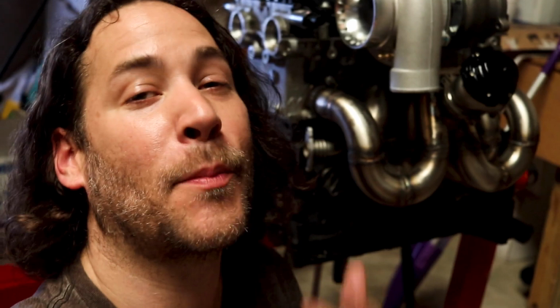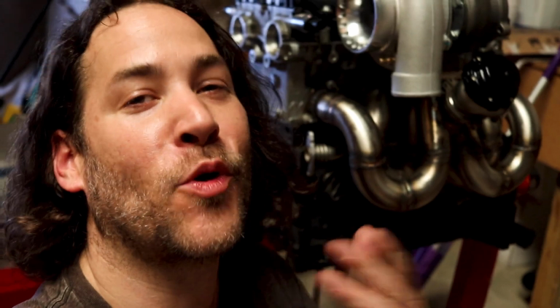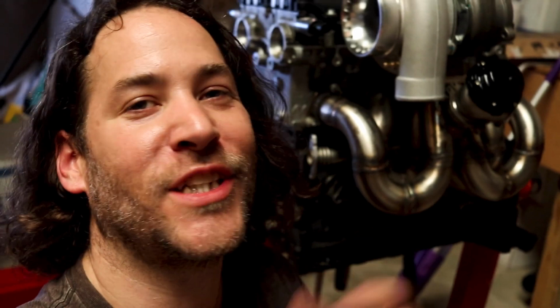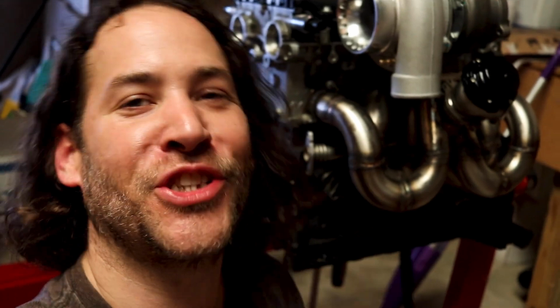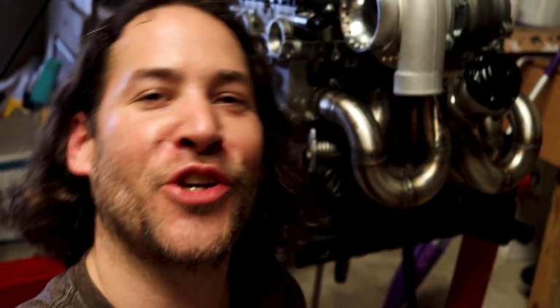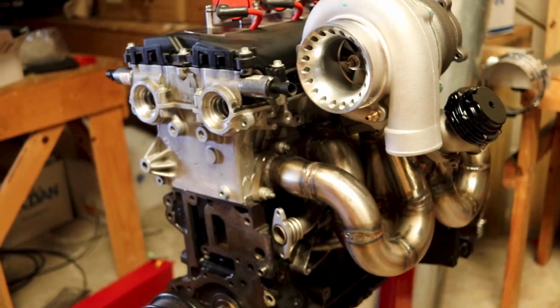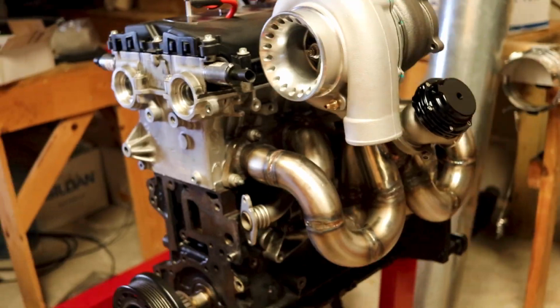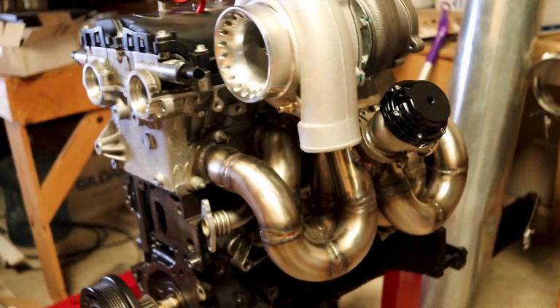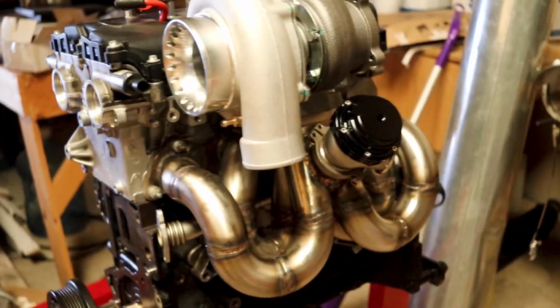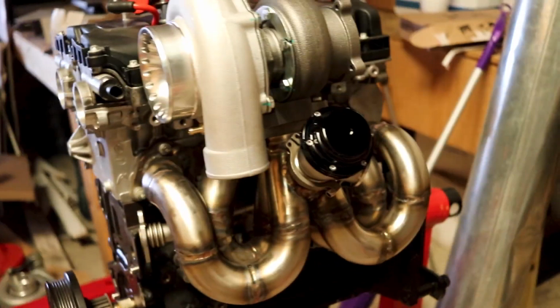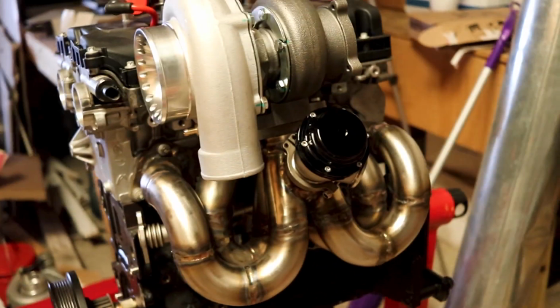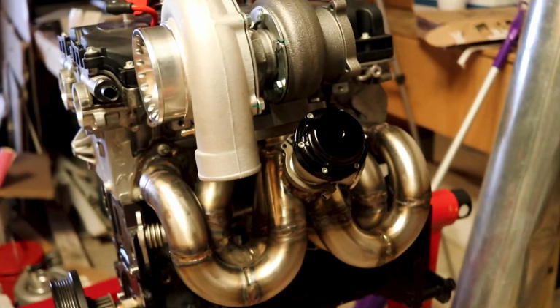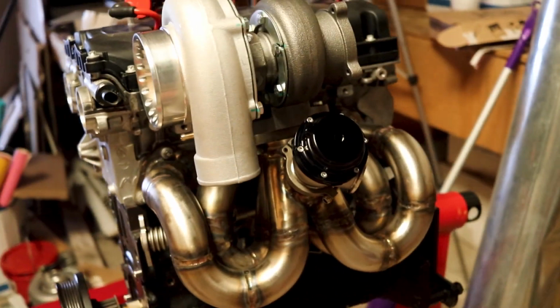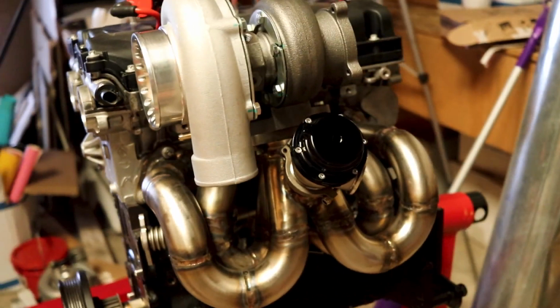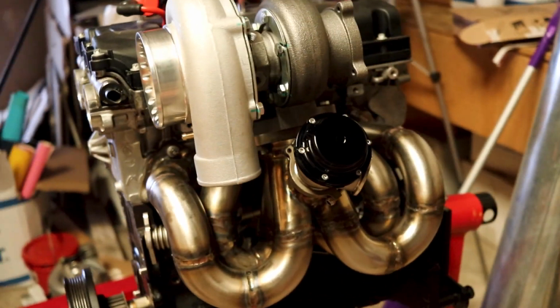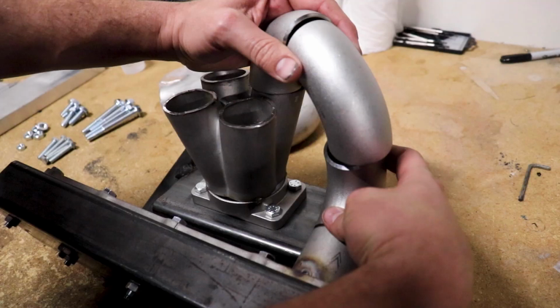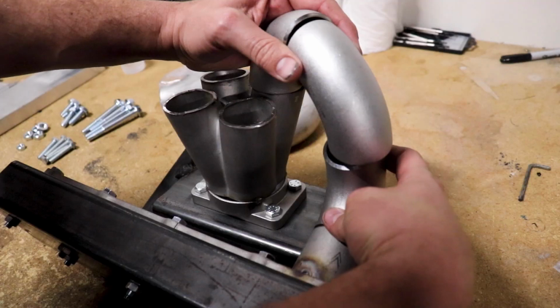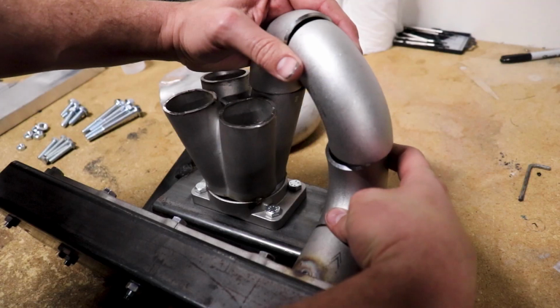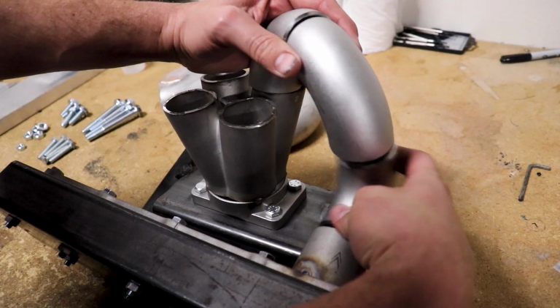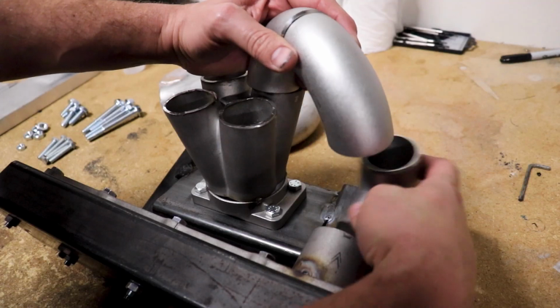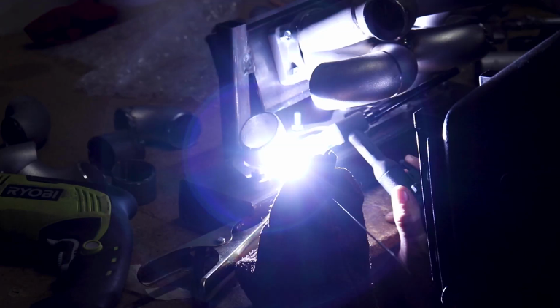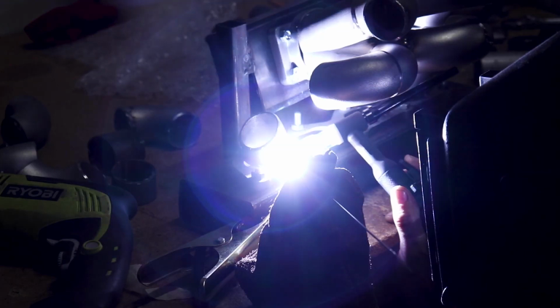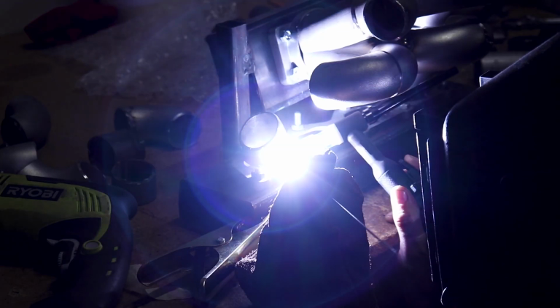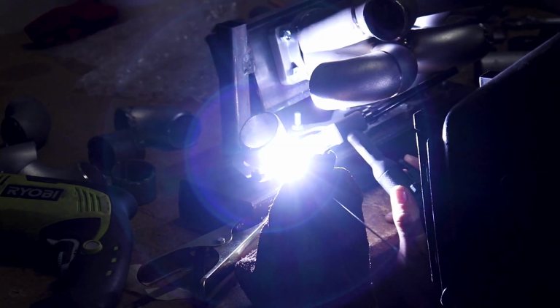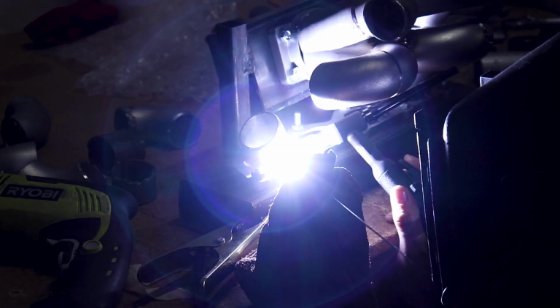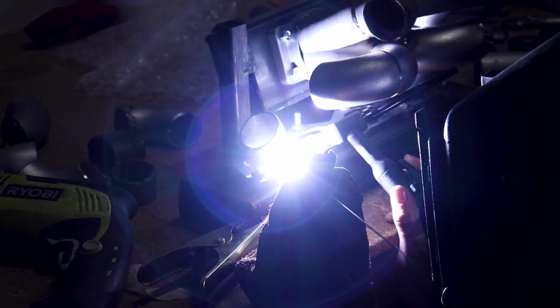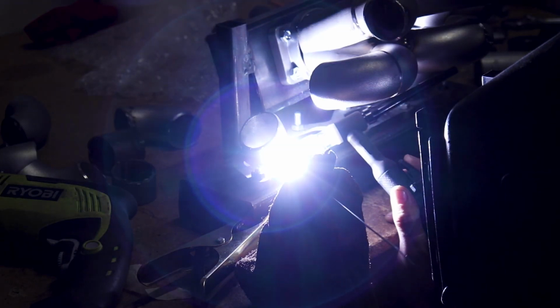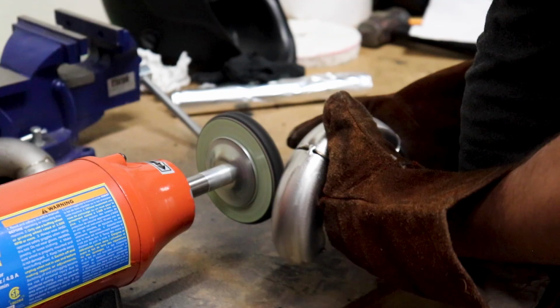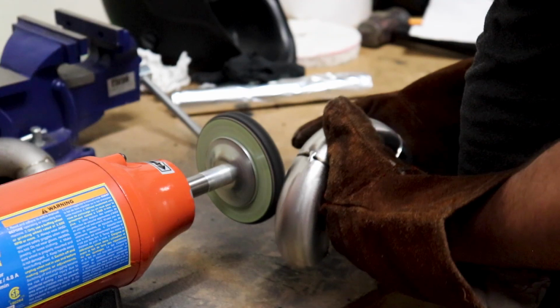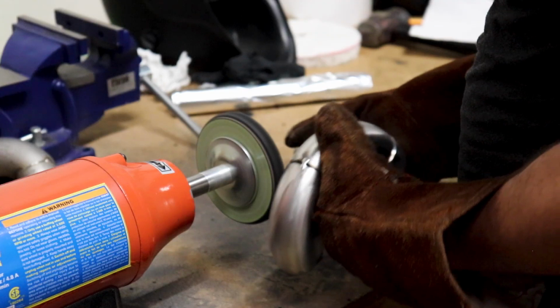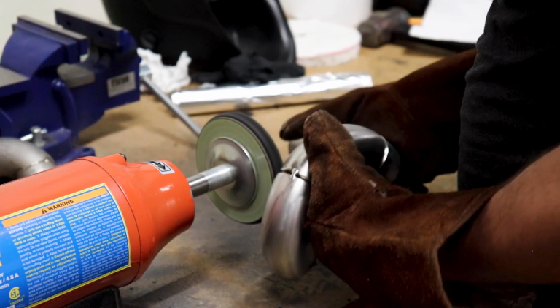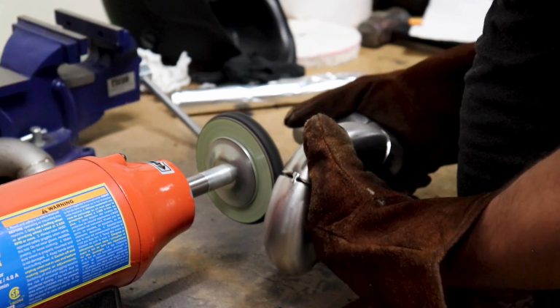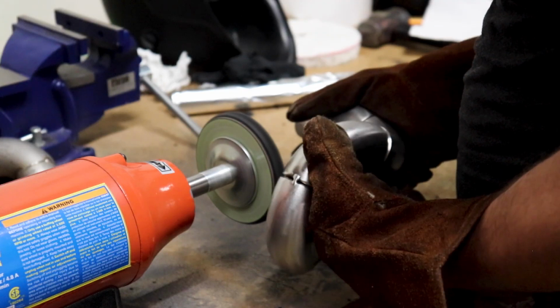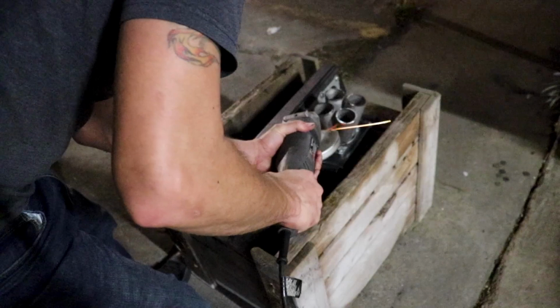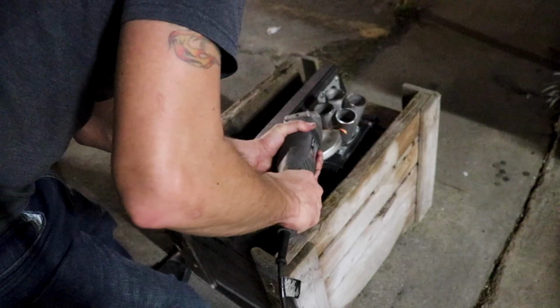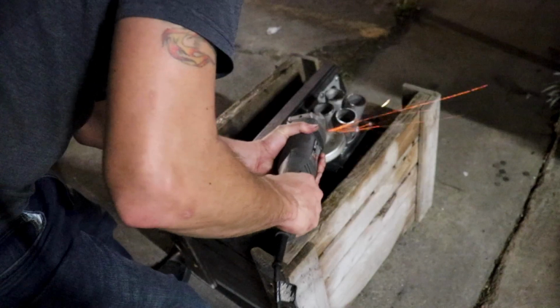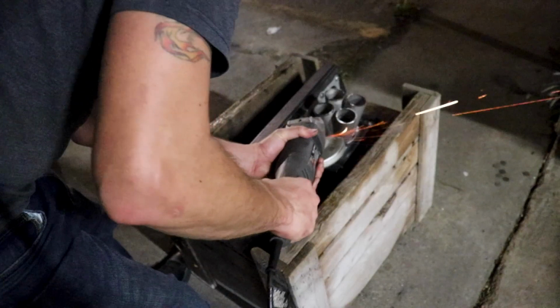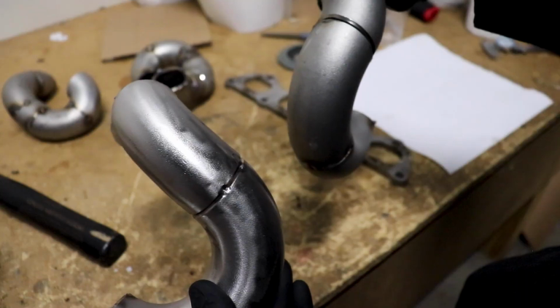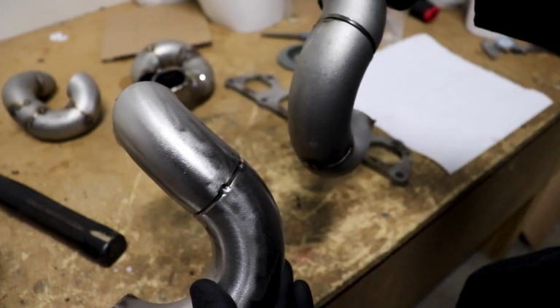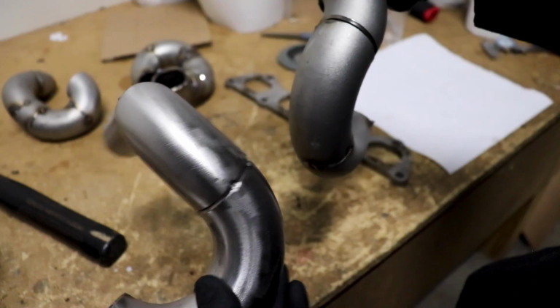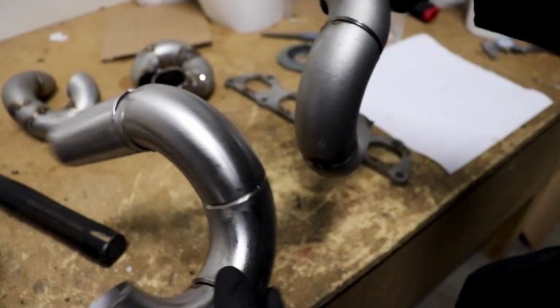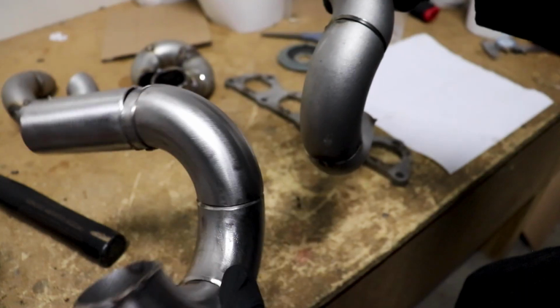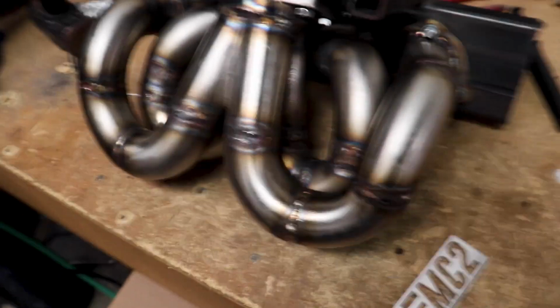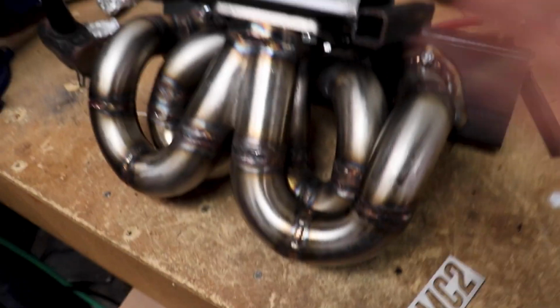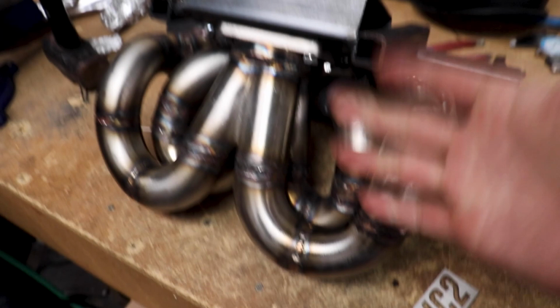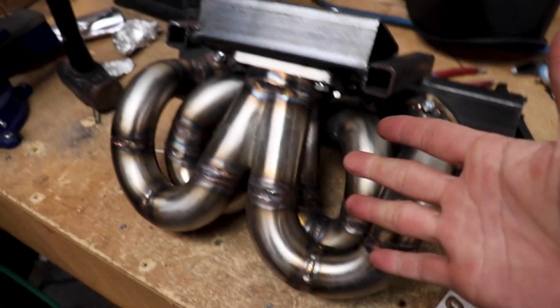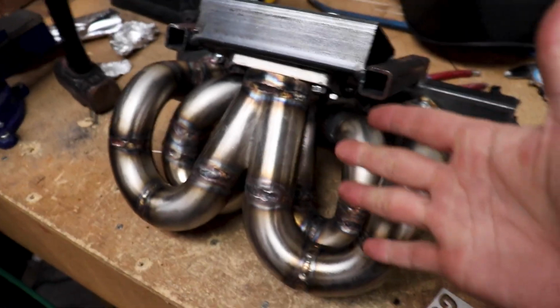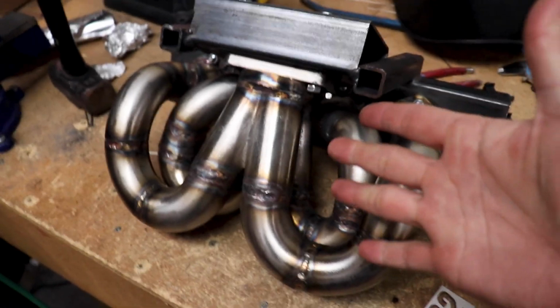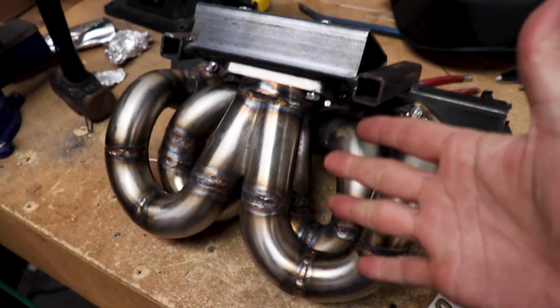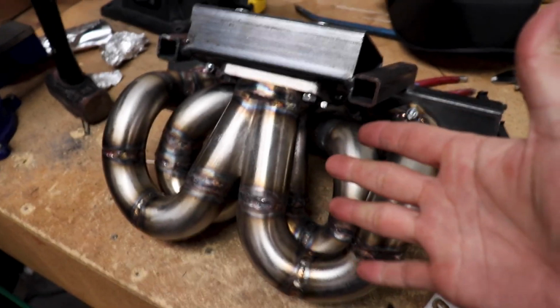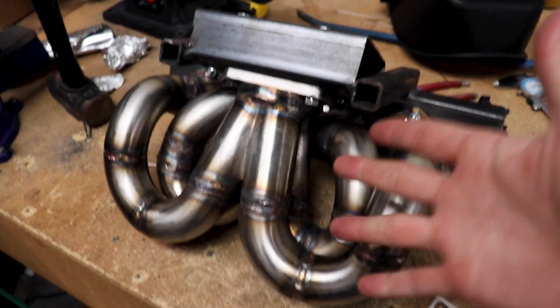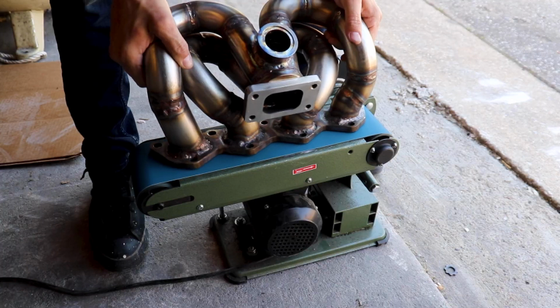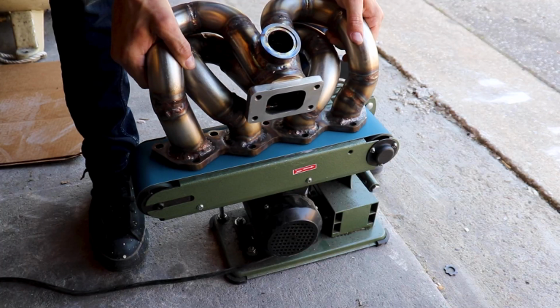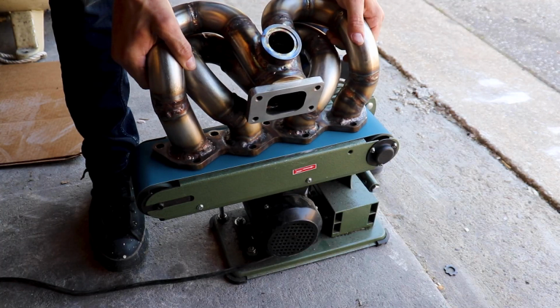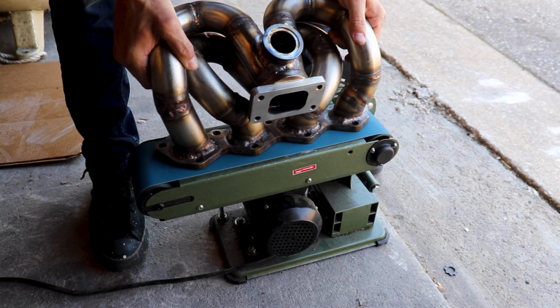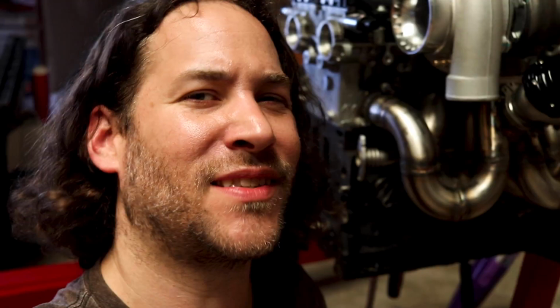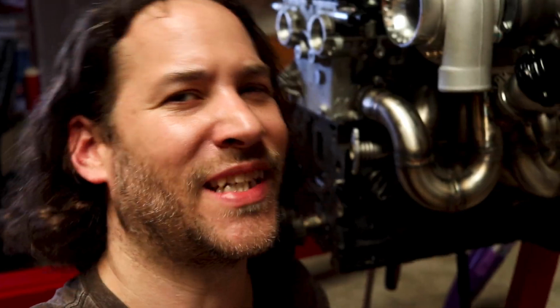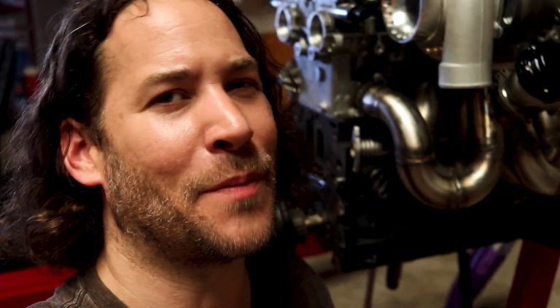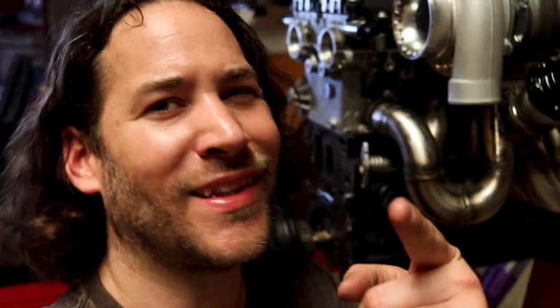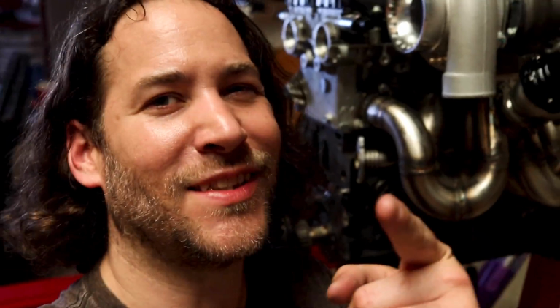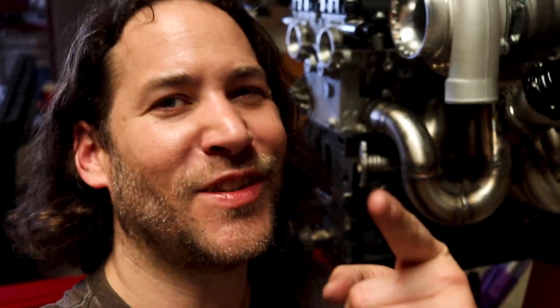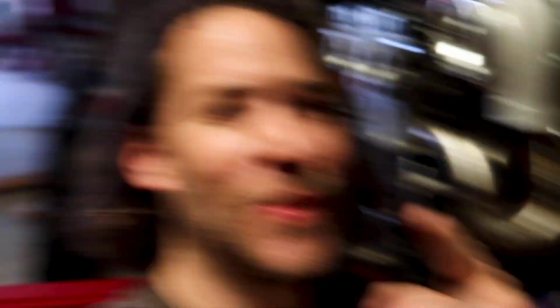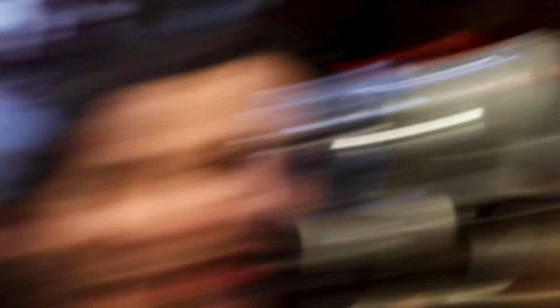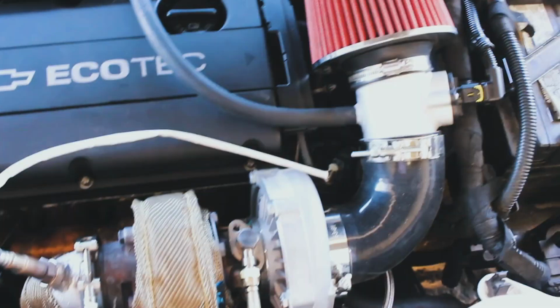I'm going to show you how you can make your own turbo manifold with a handful of cheap tools, and I'm going to walk you through how I made mine step by step. Let's do it.